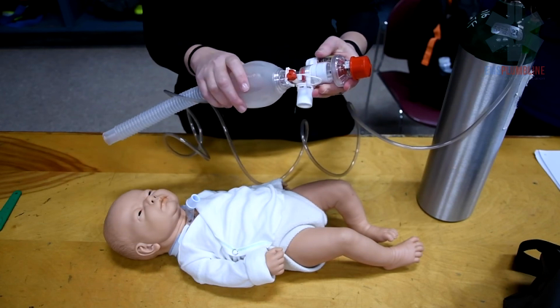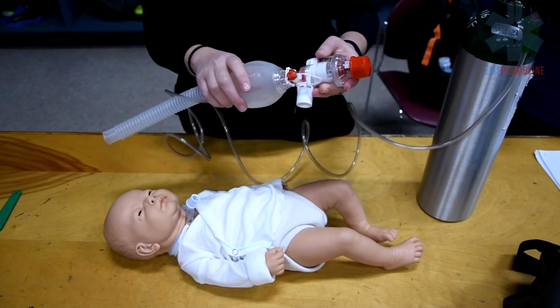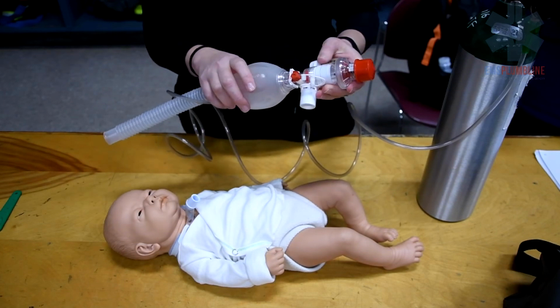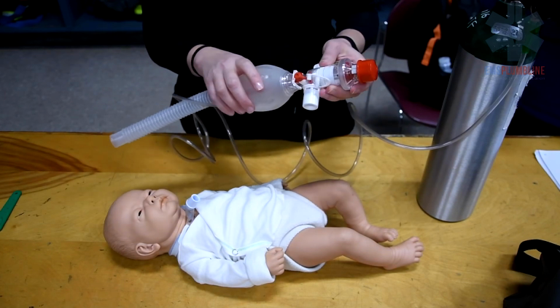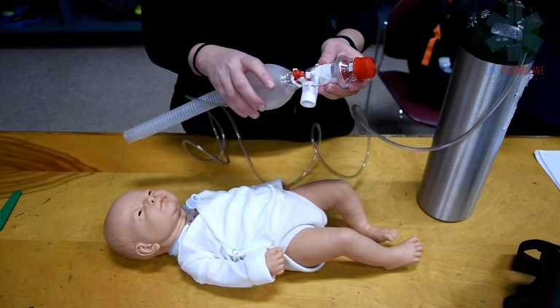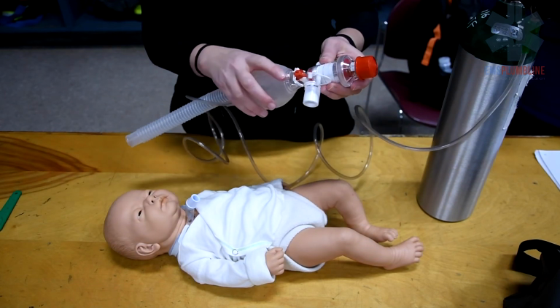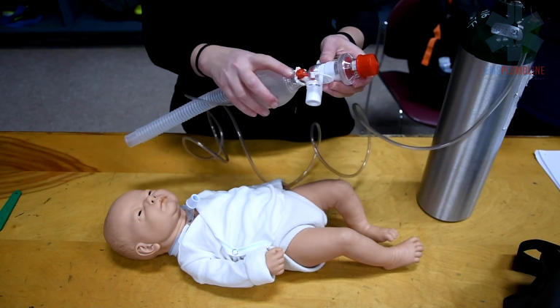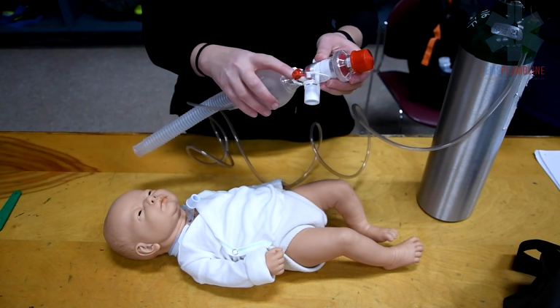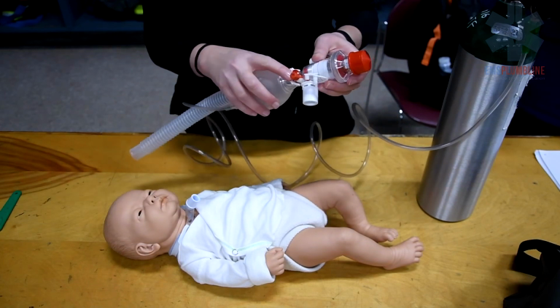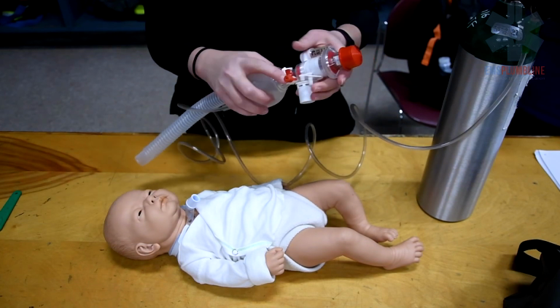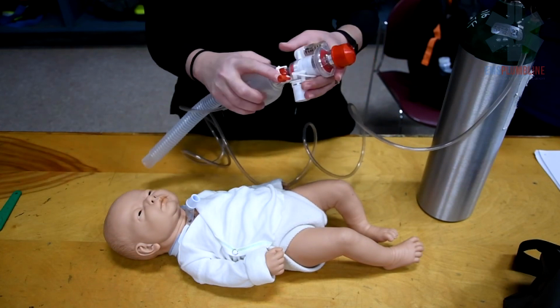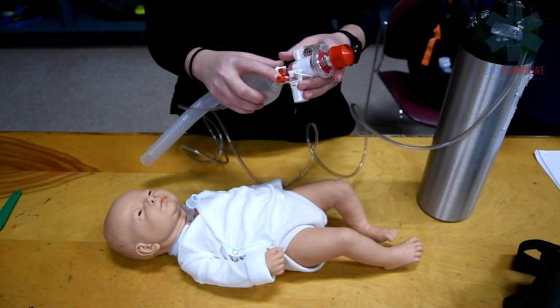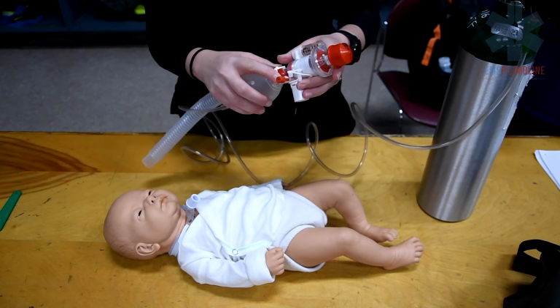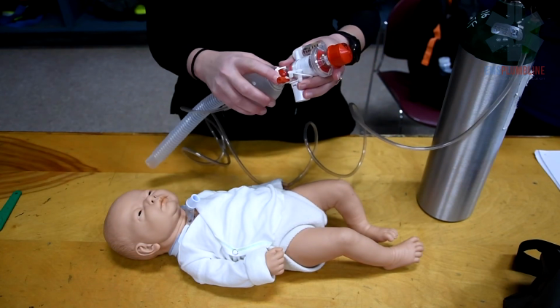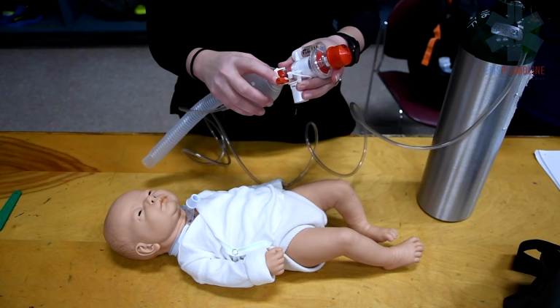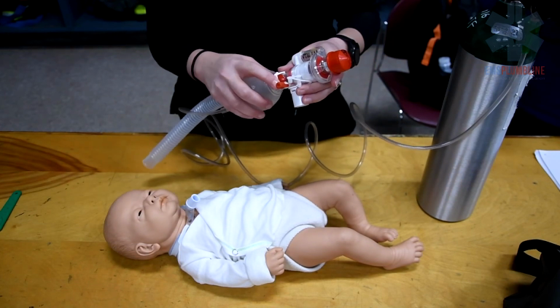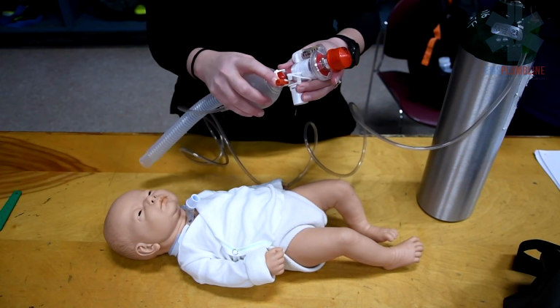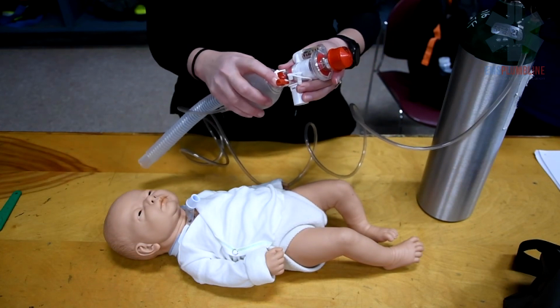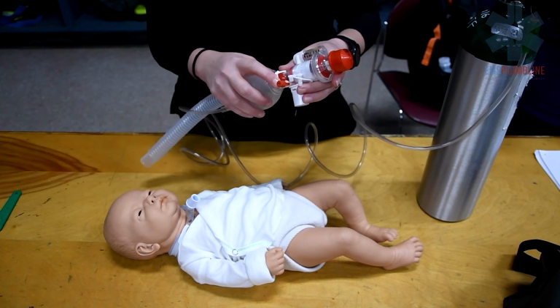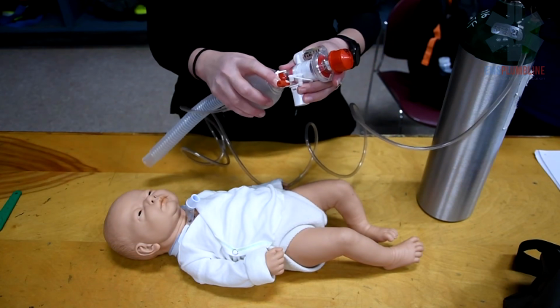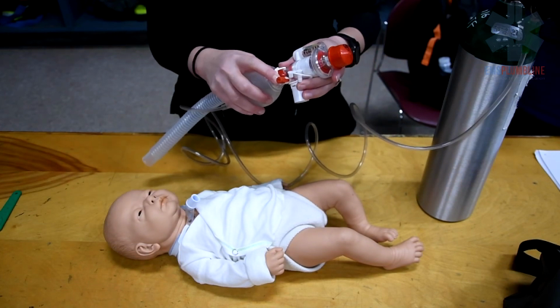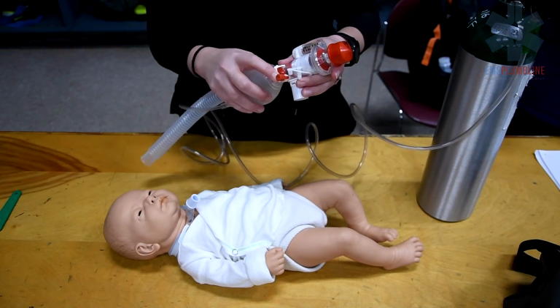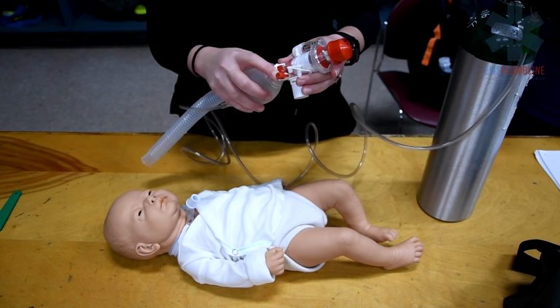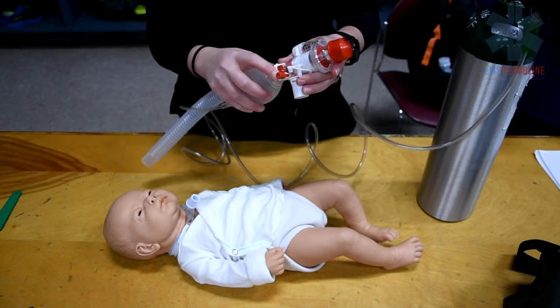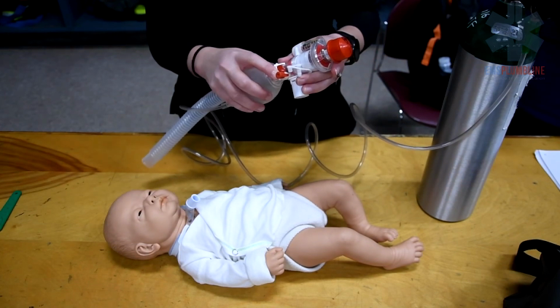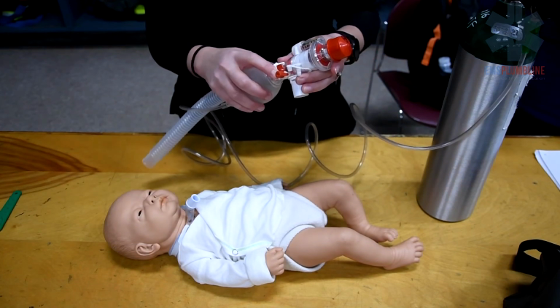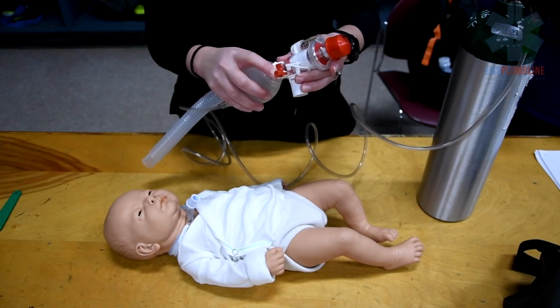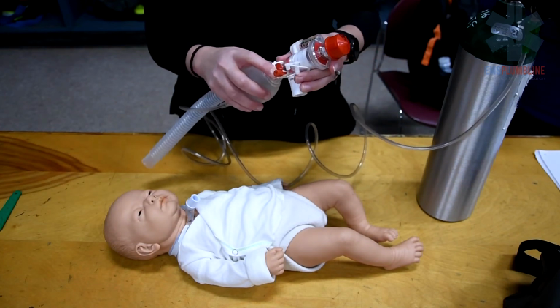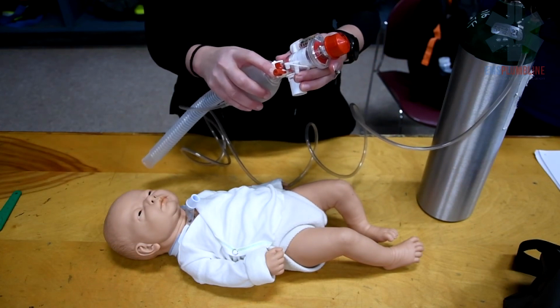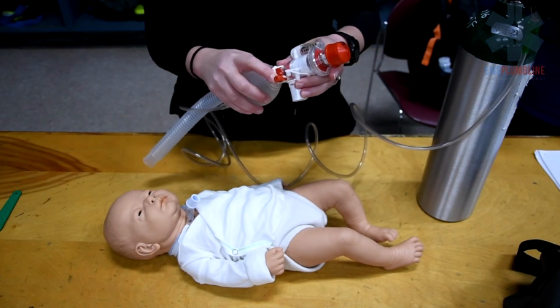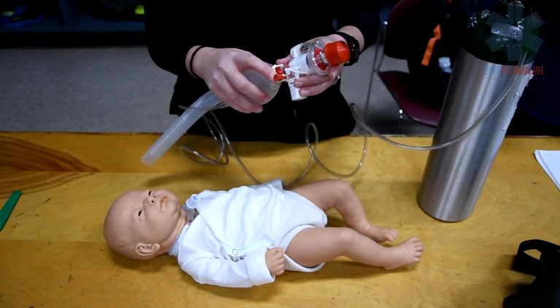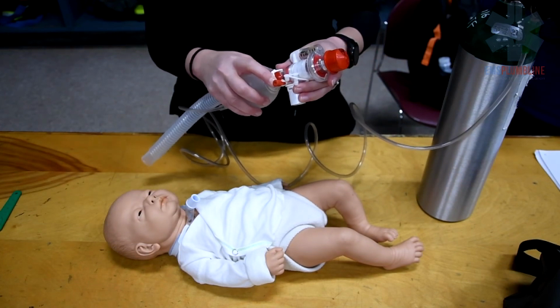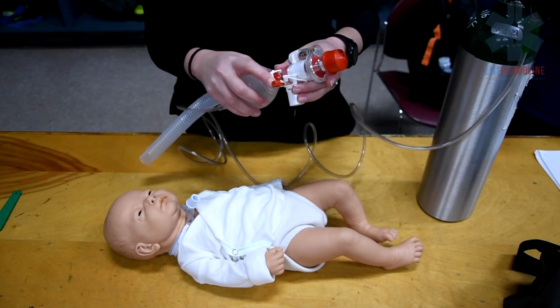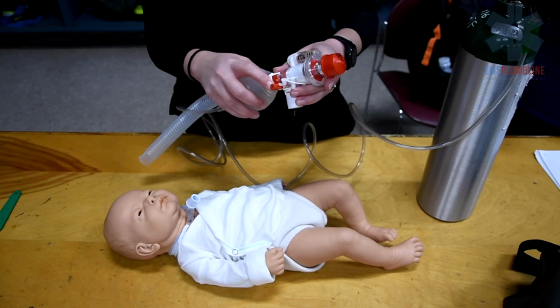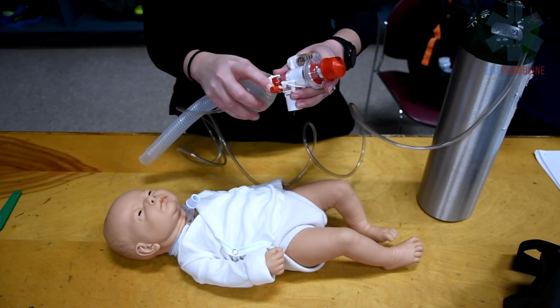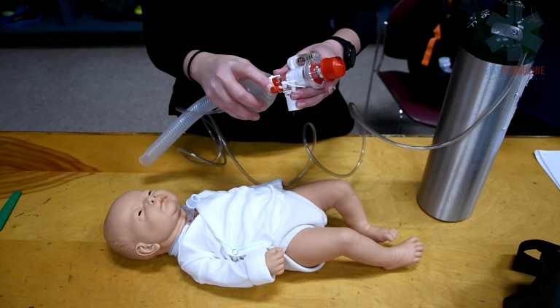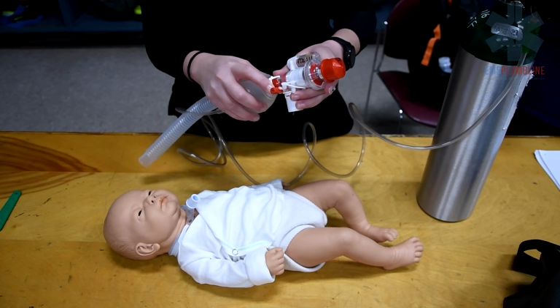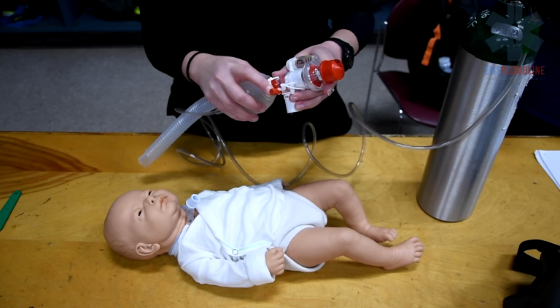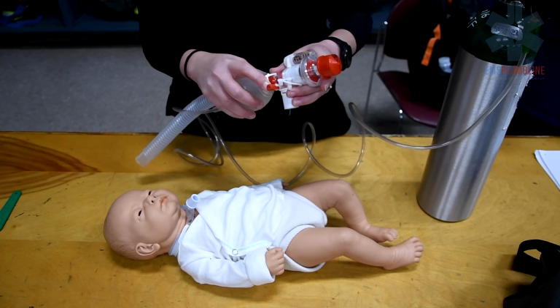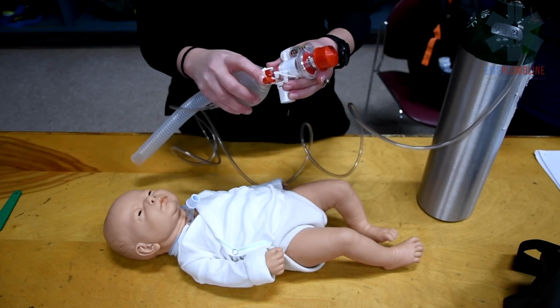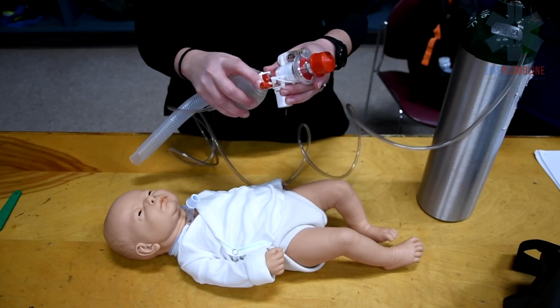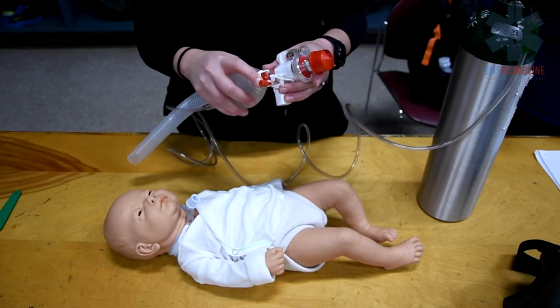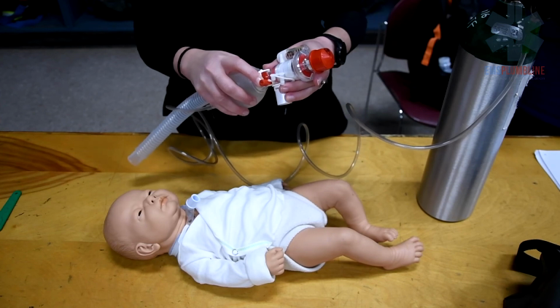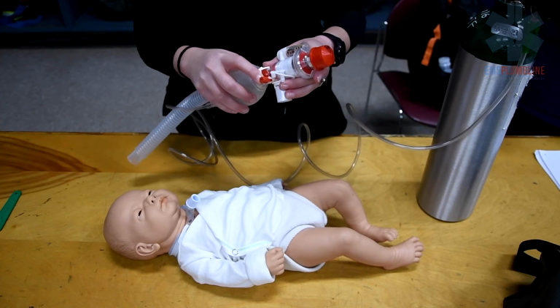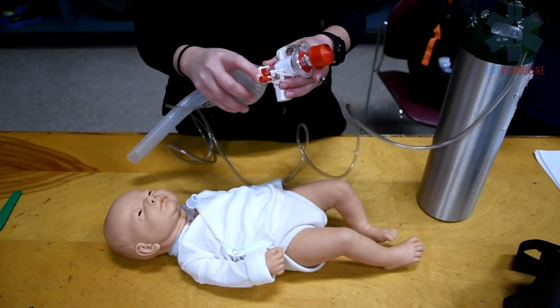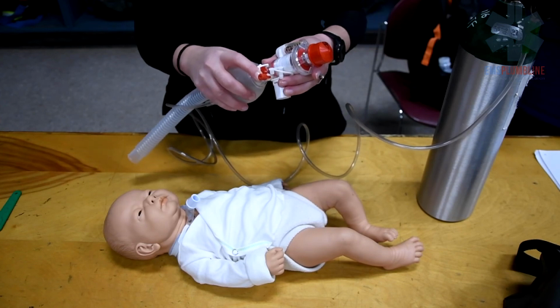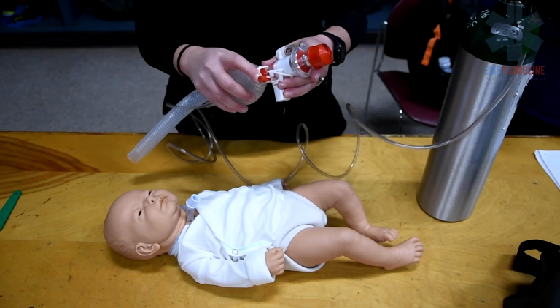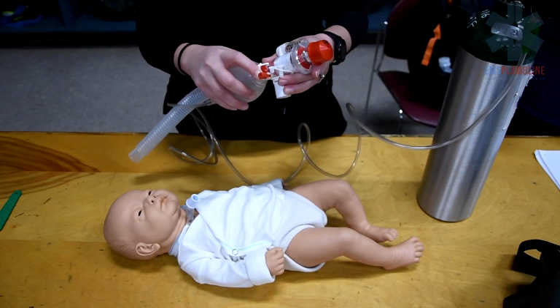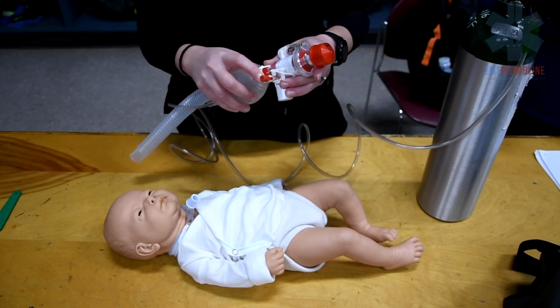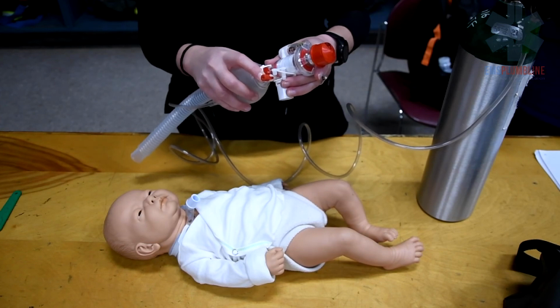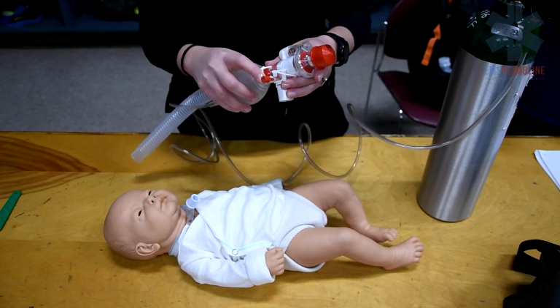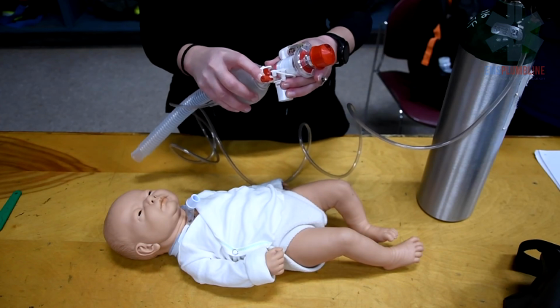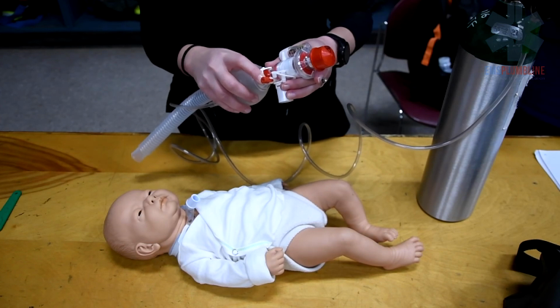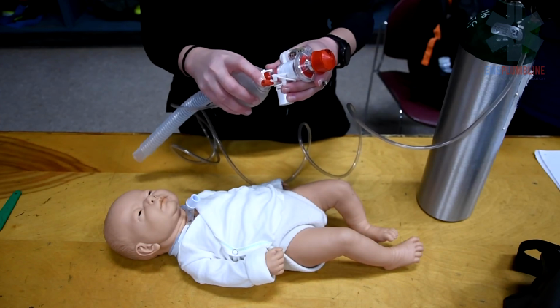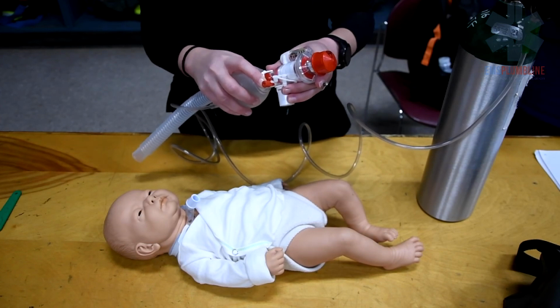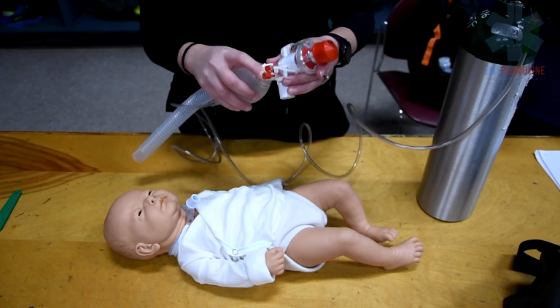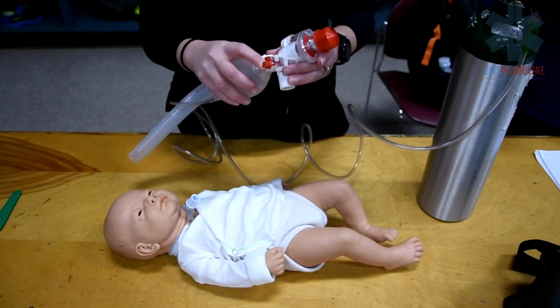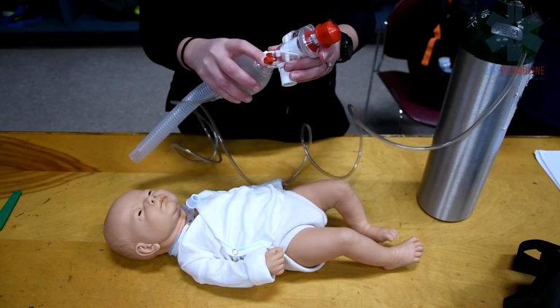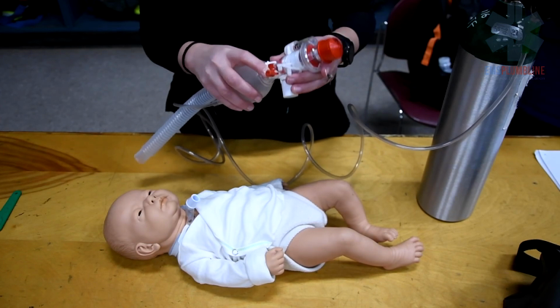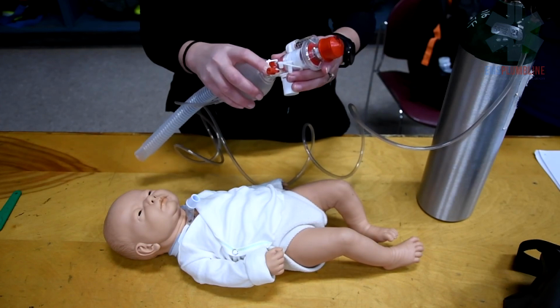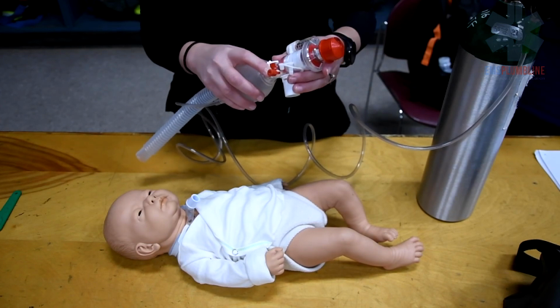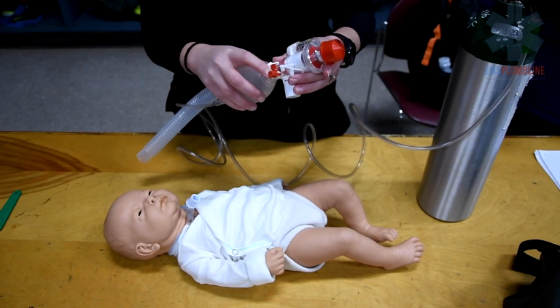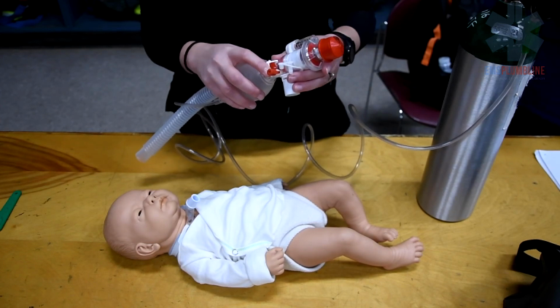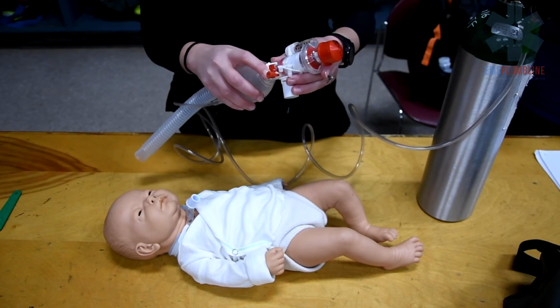When bagging a ventilator-dependent child, the Ballard suction can remain in place to allow for easier suctioning while bagging.